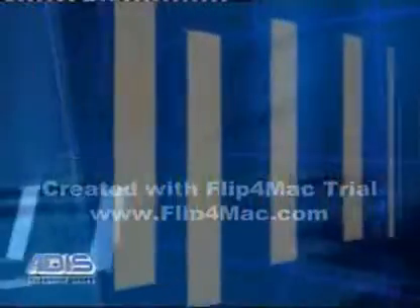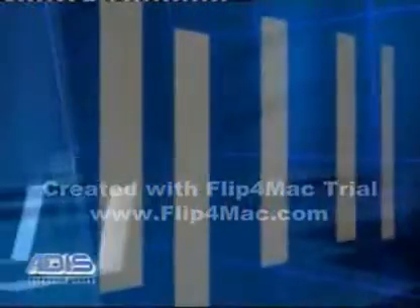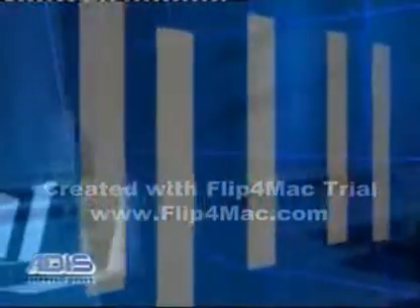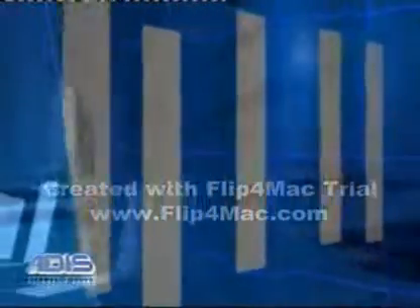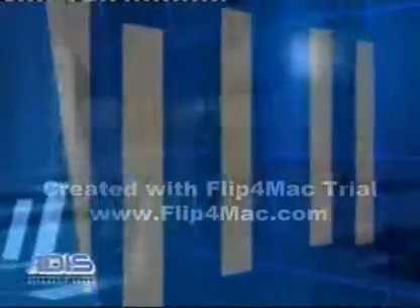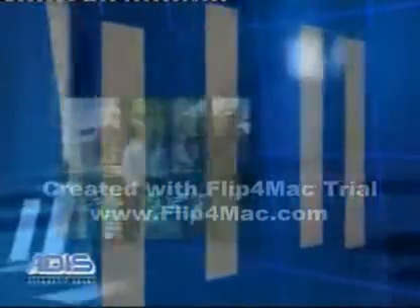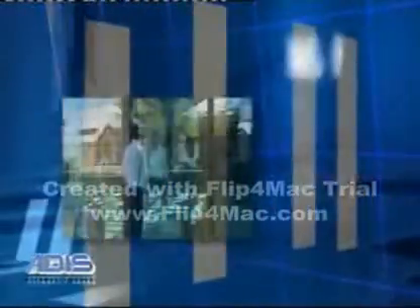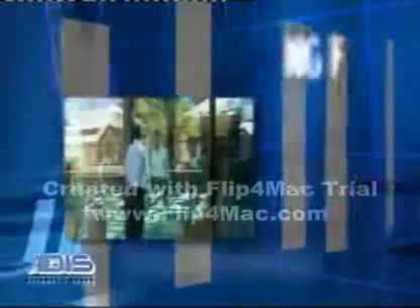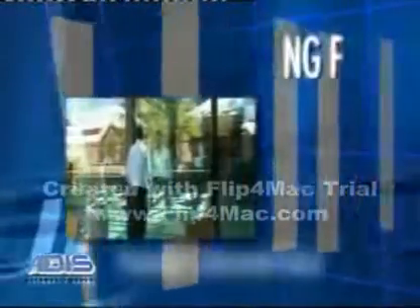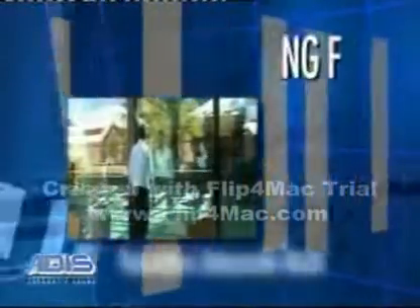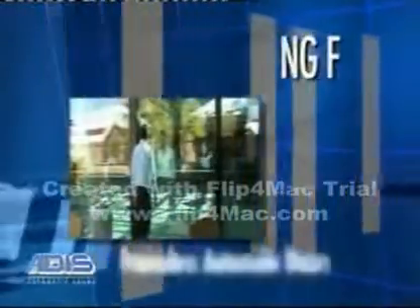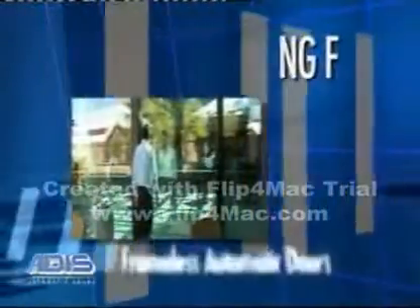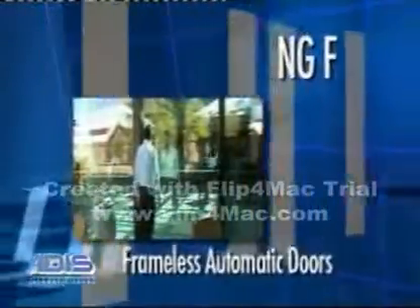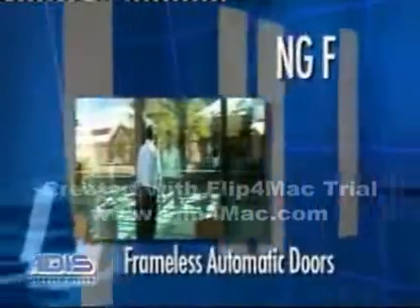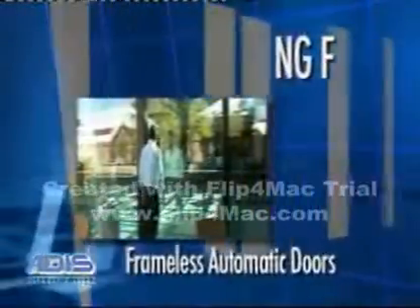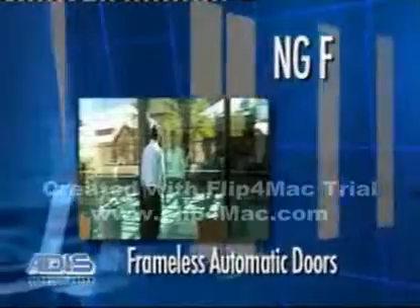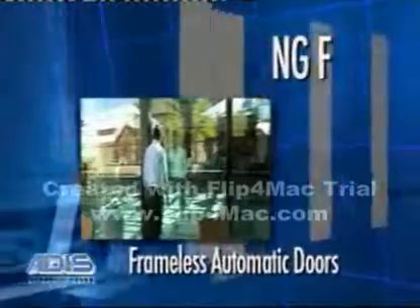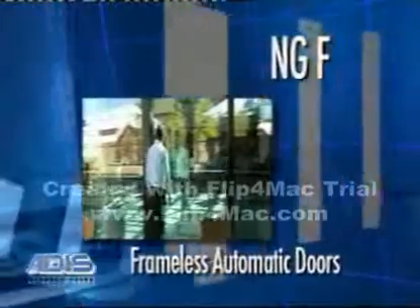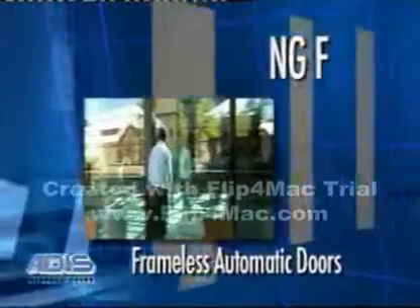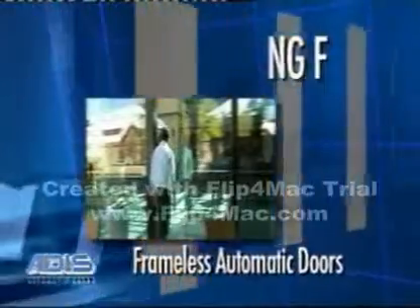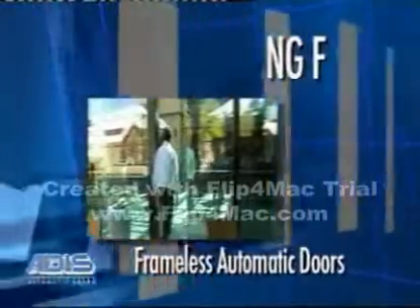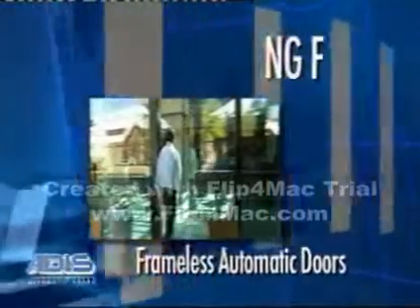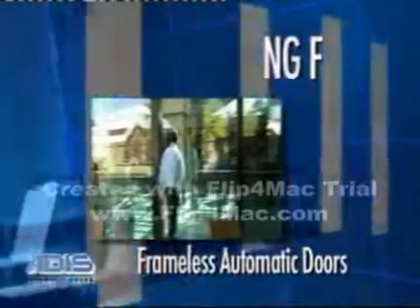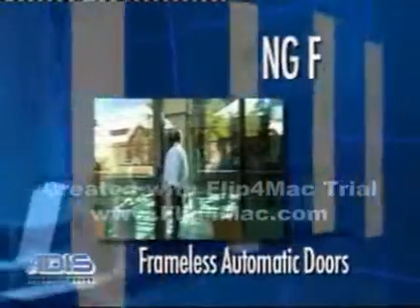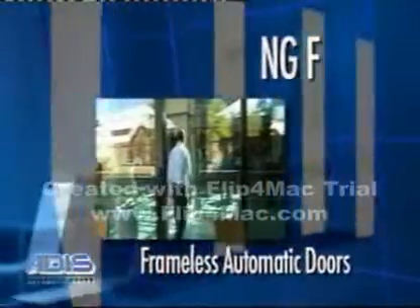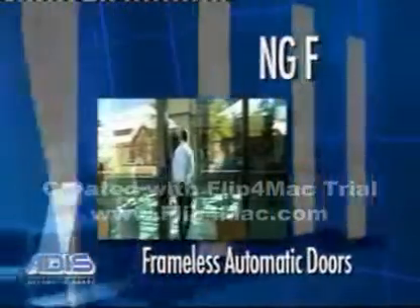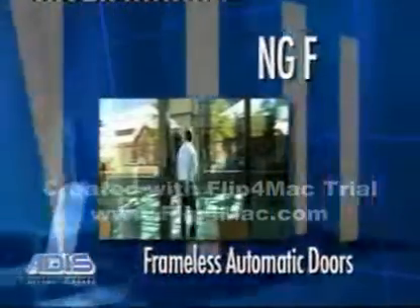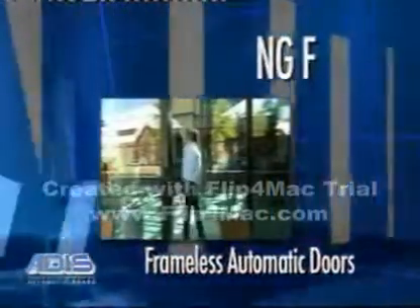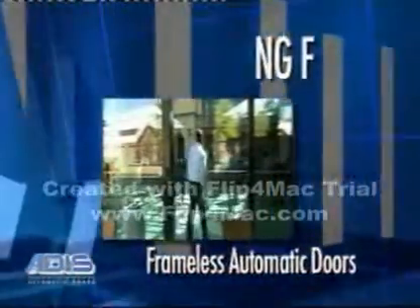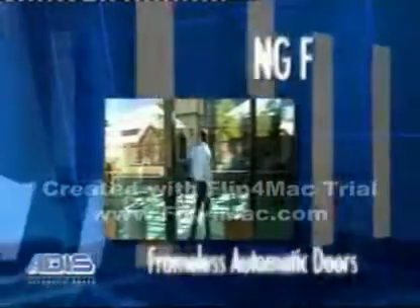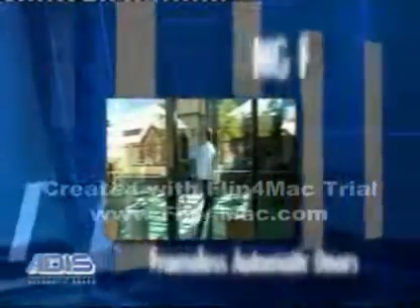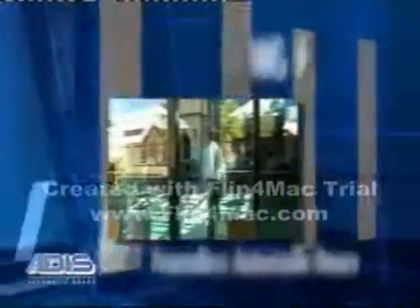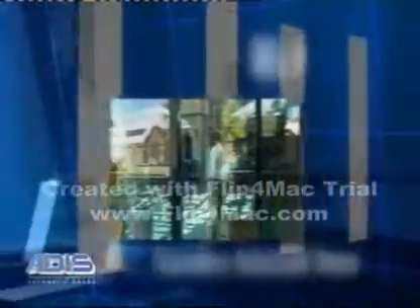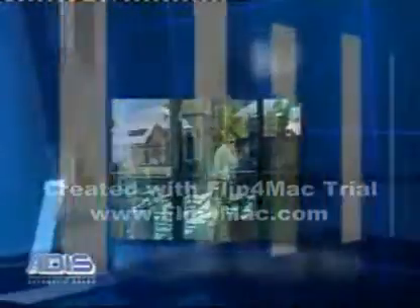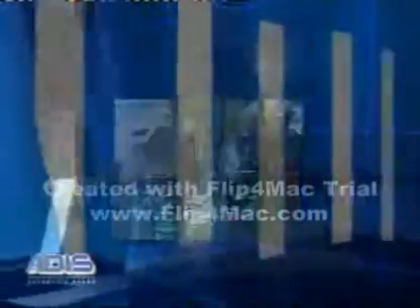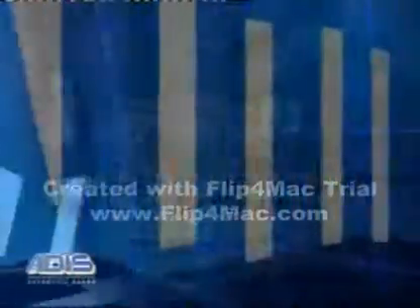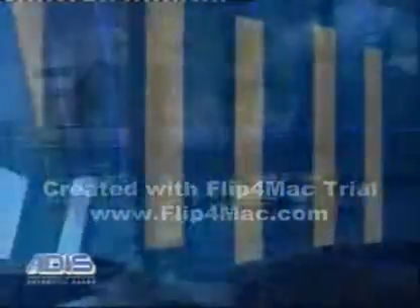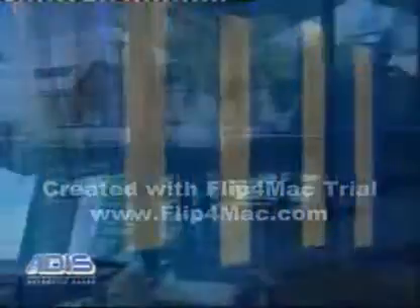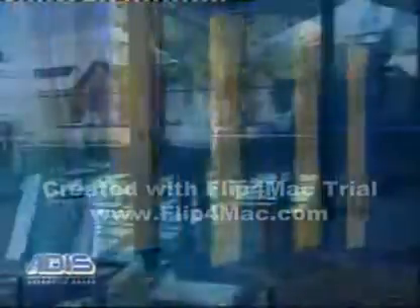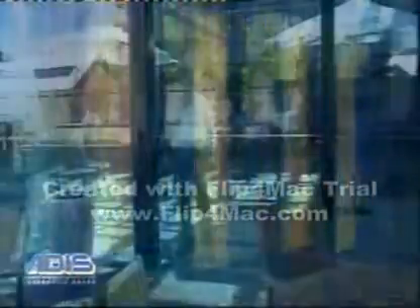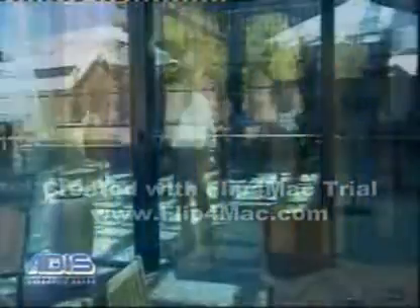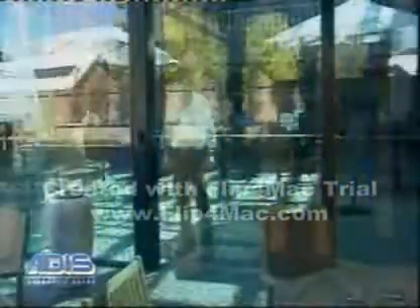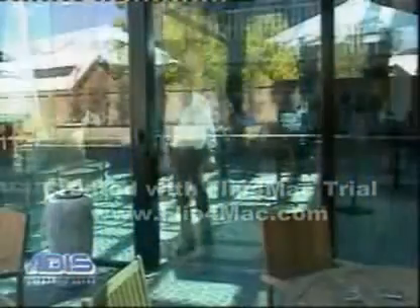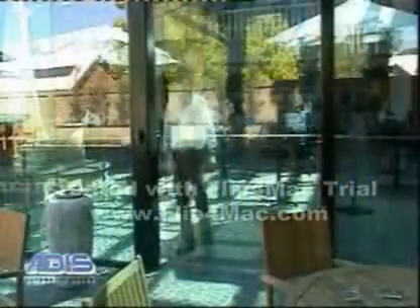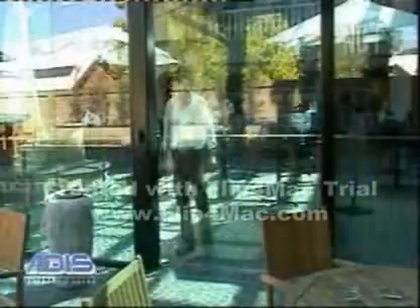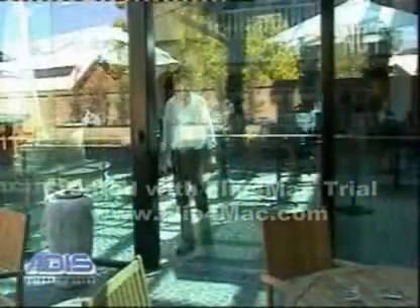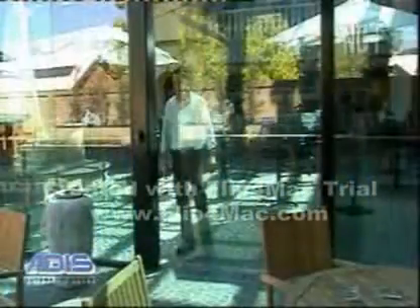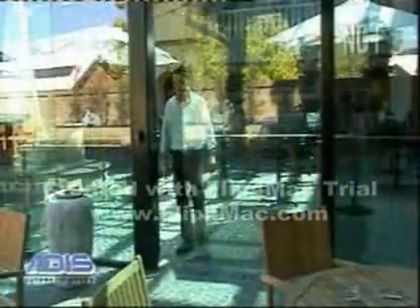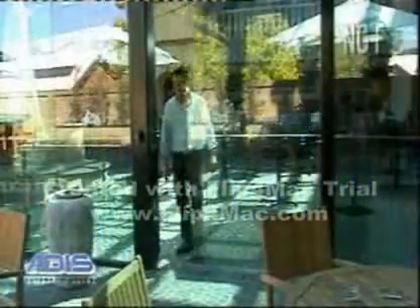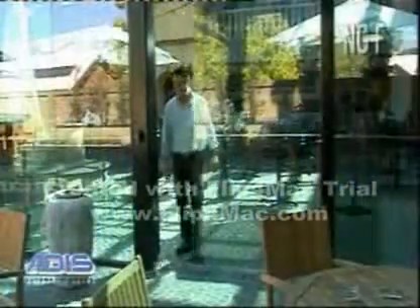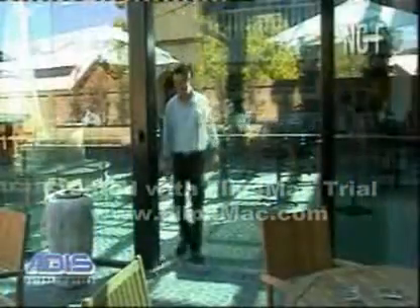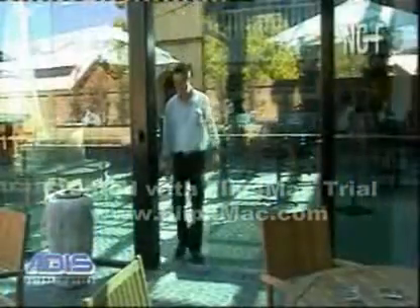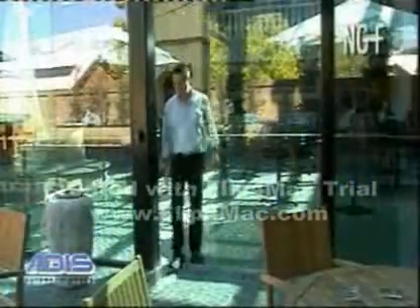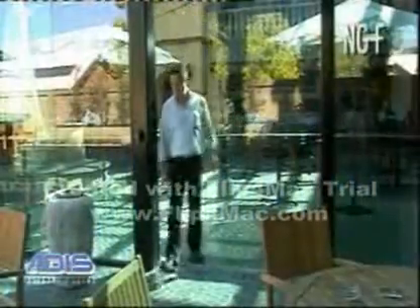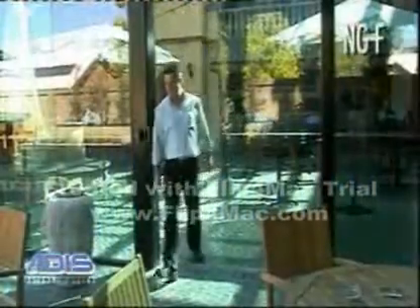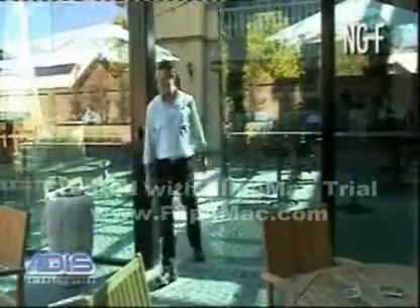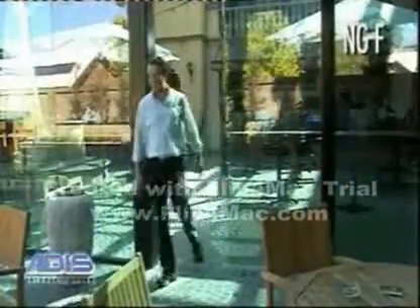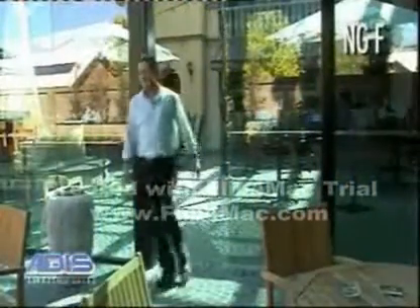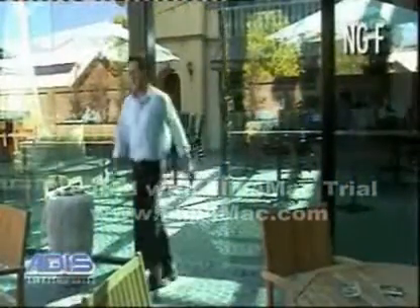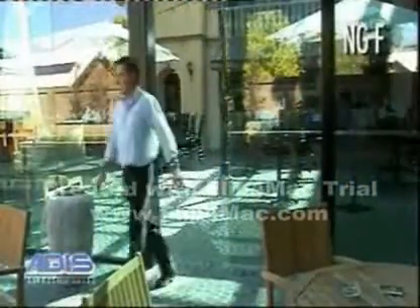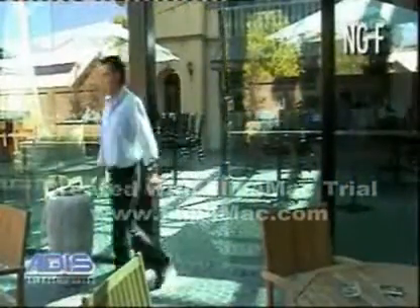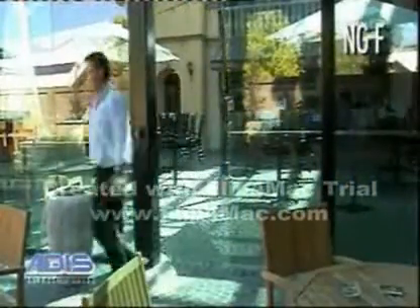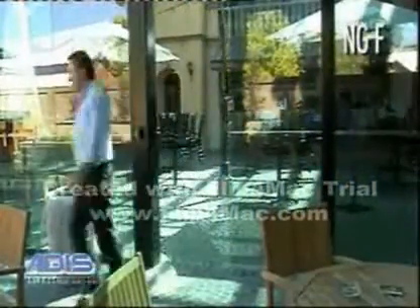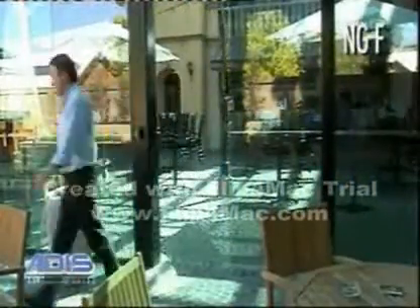The NG-F offers frameless automatic doors with glass thickness ranging from 10 to 15 millimetres.